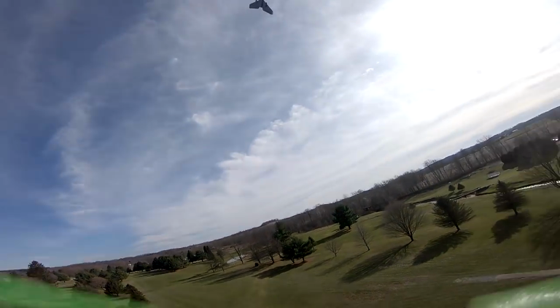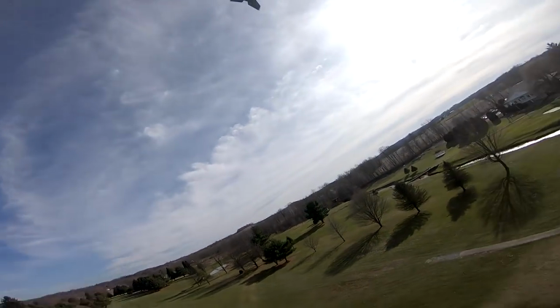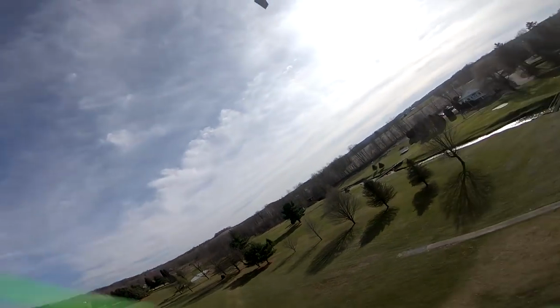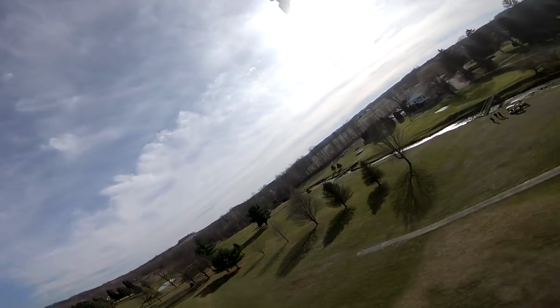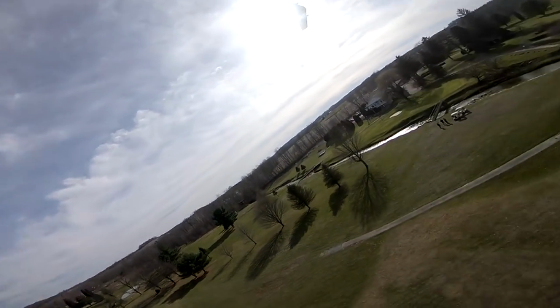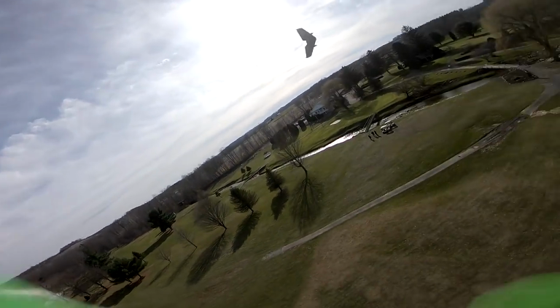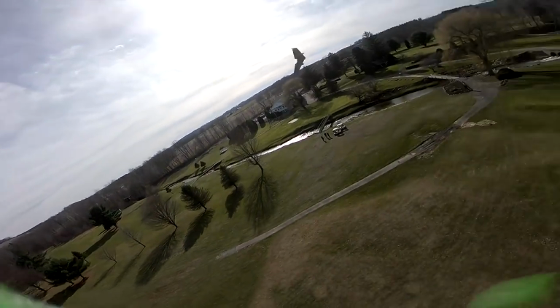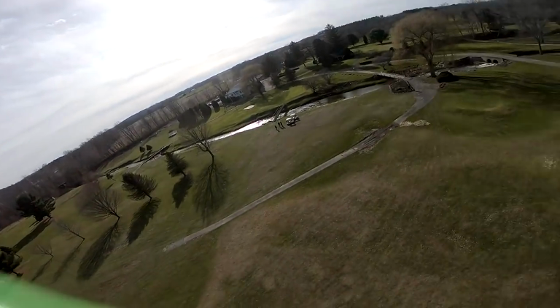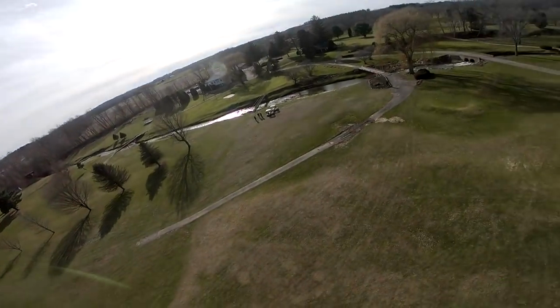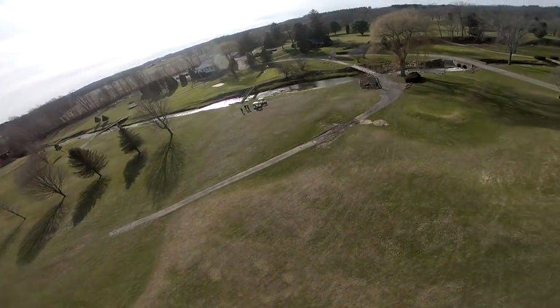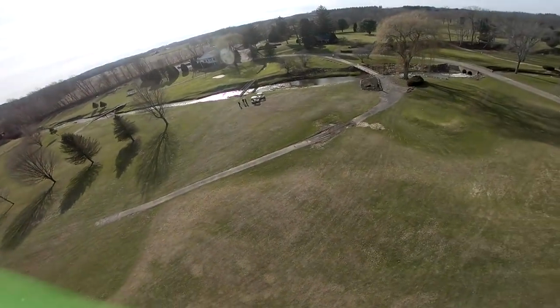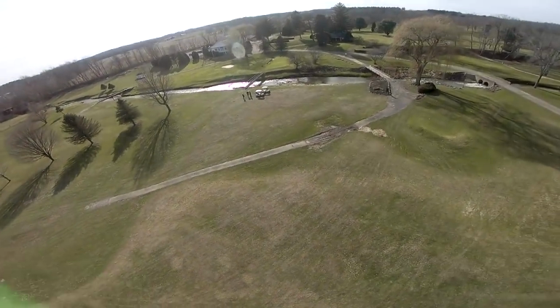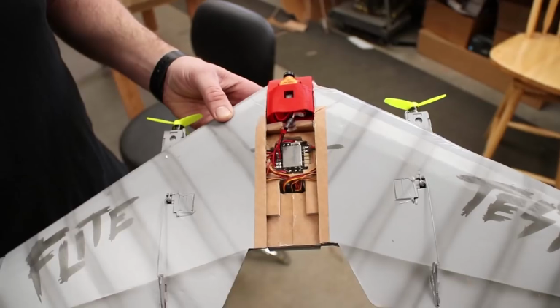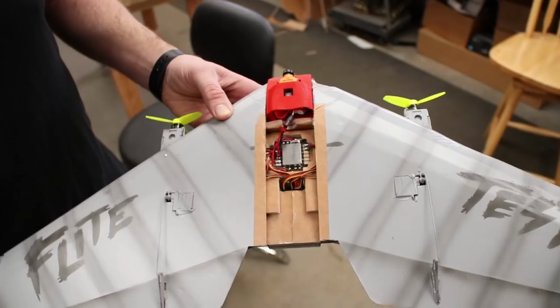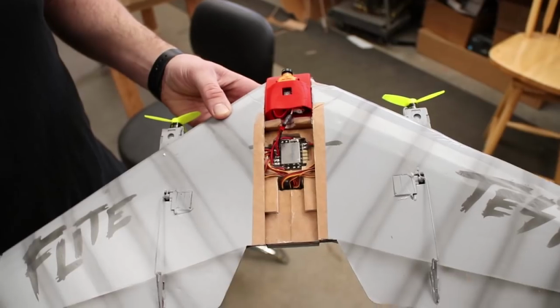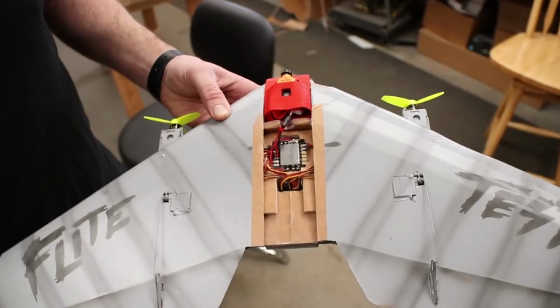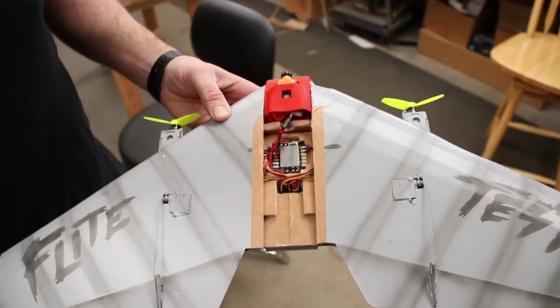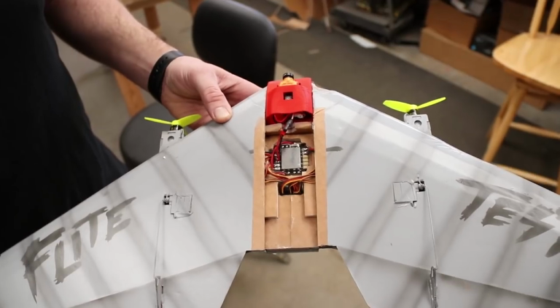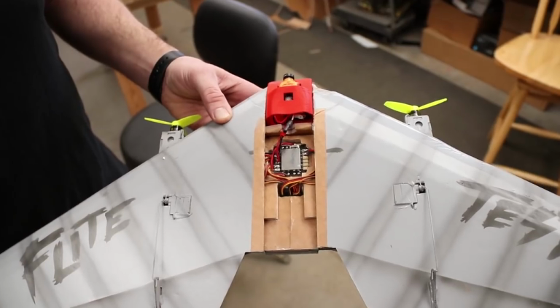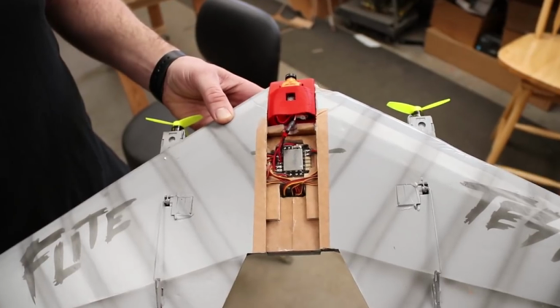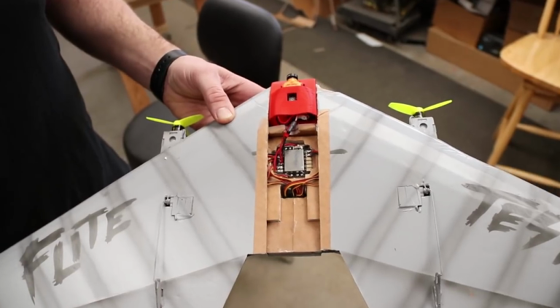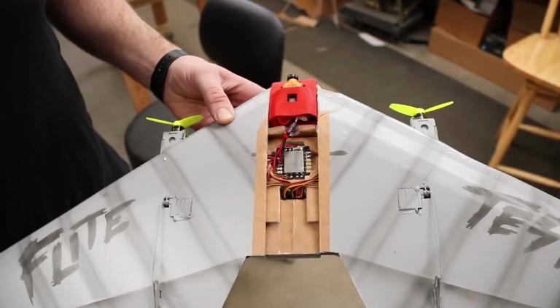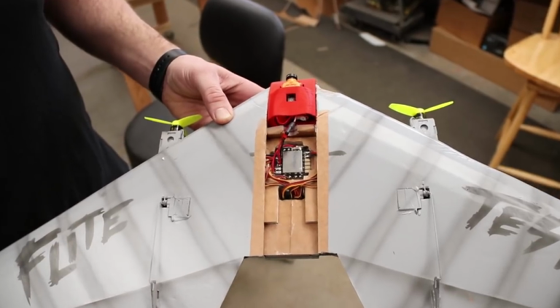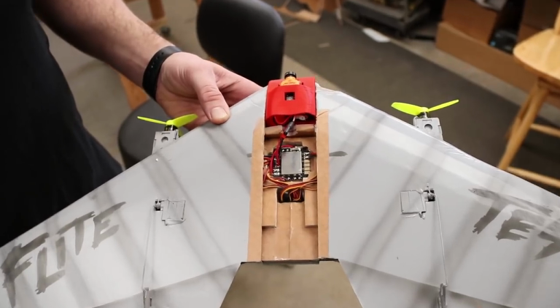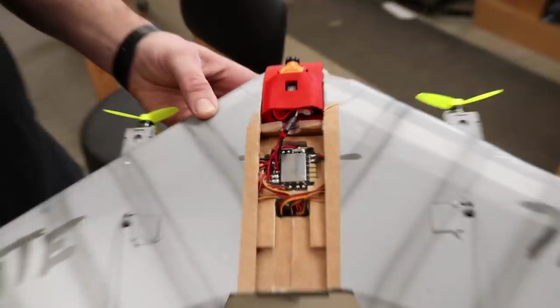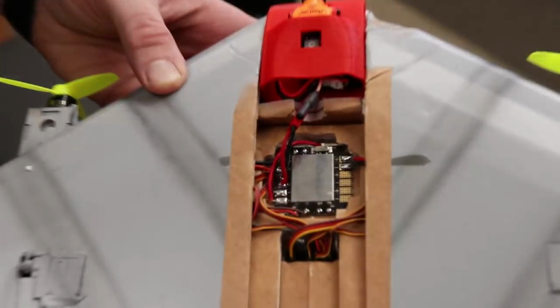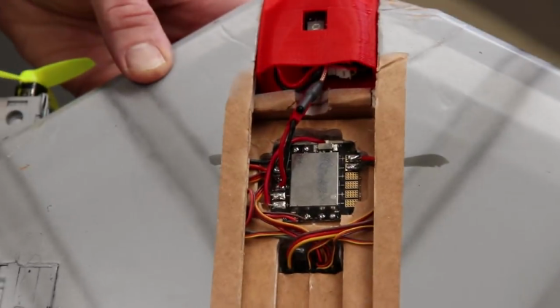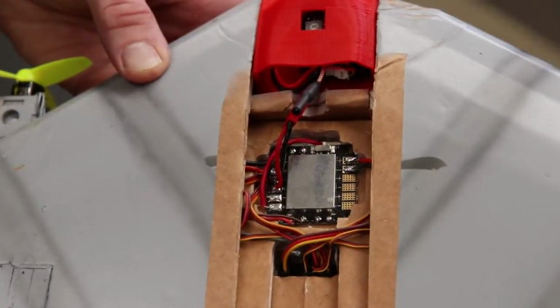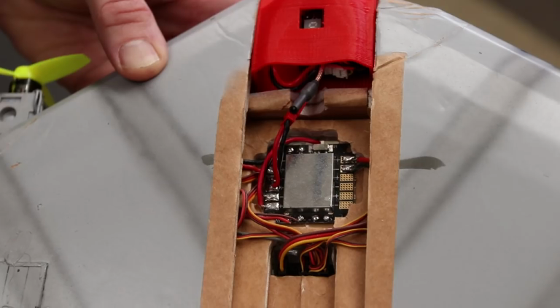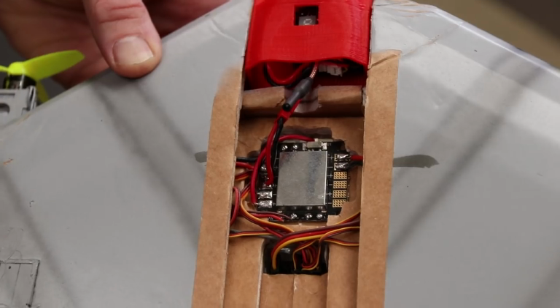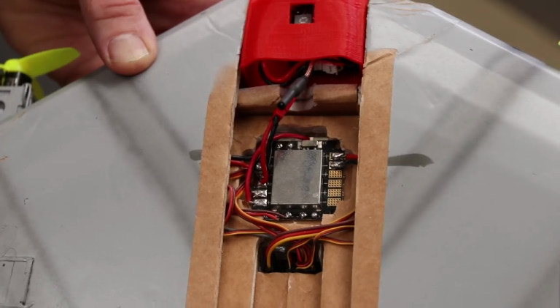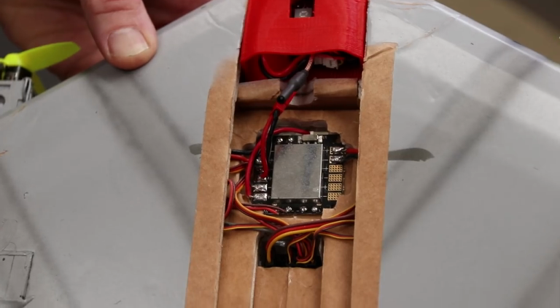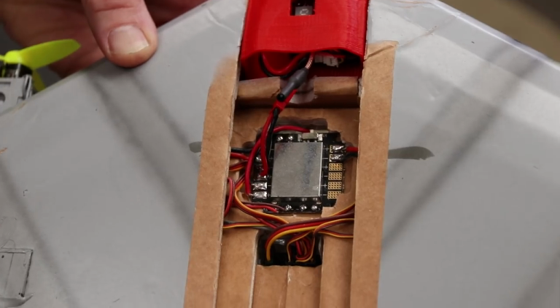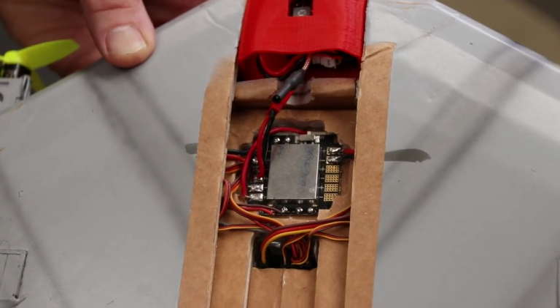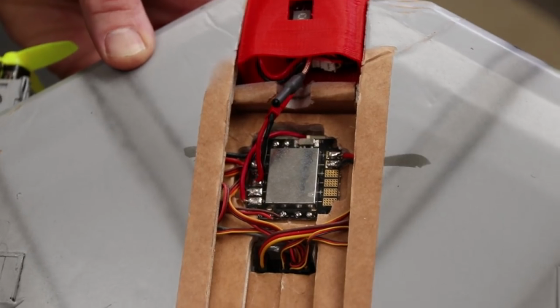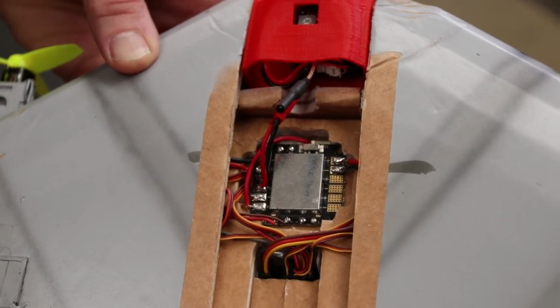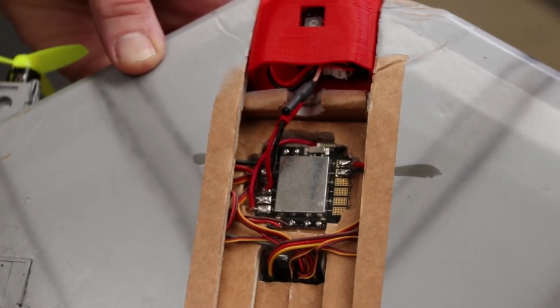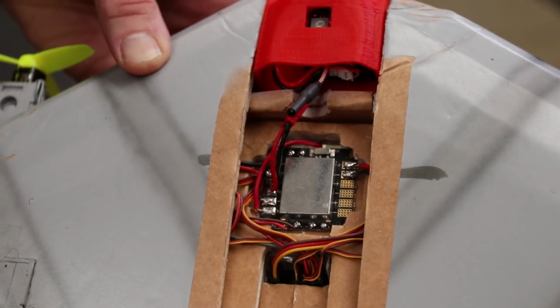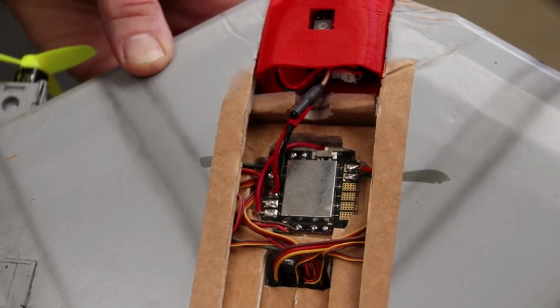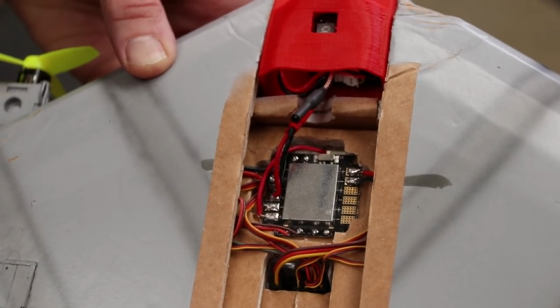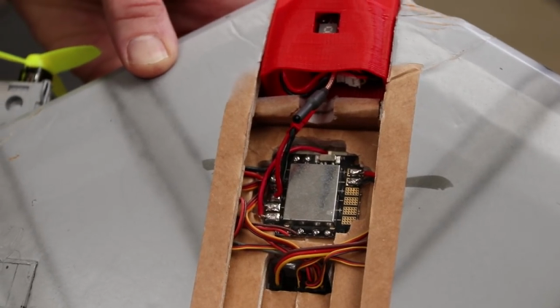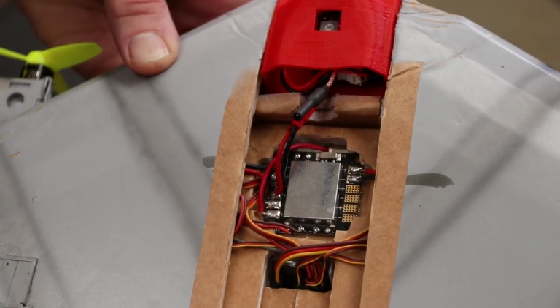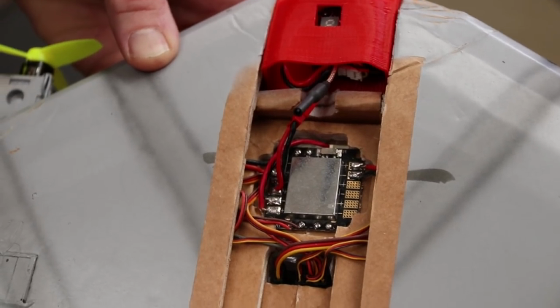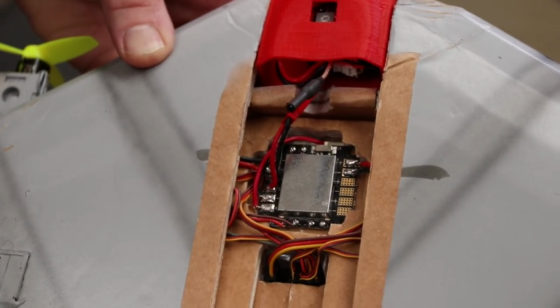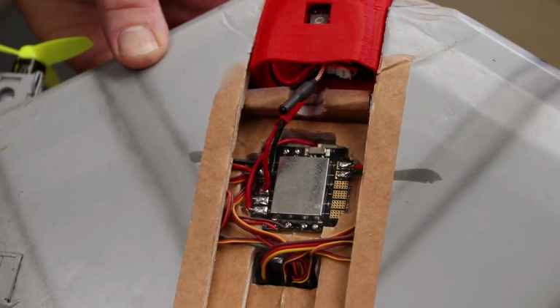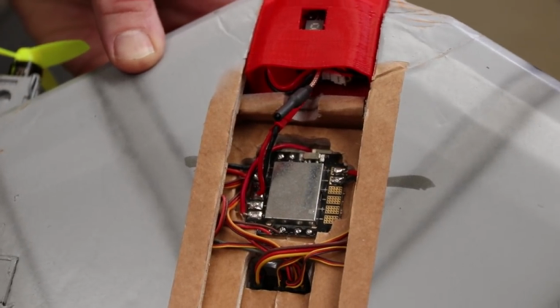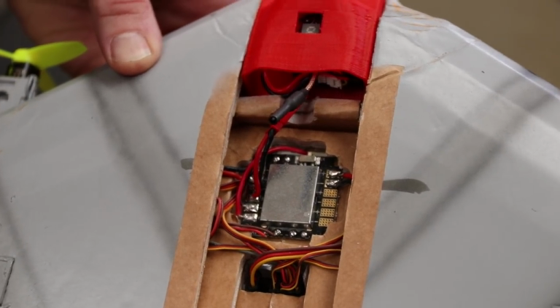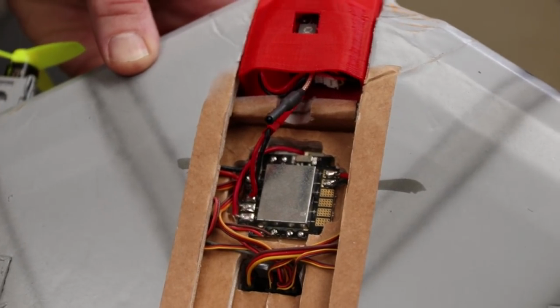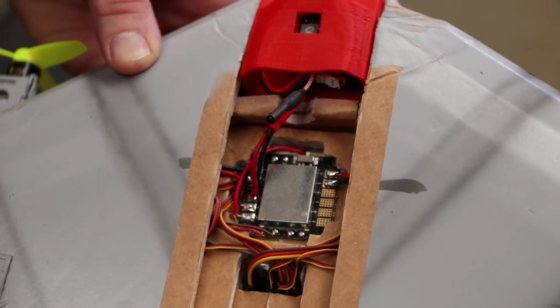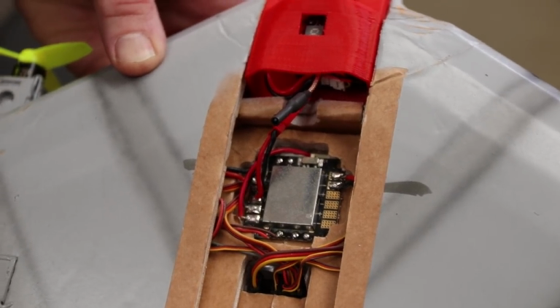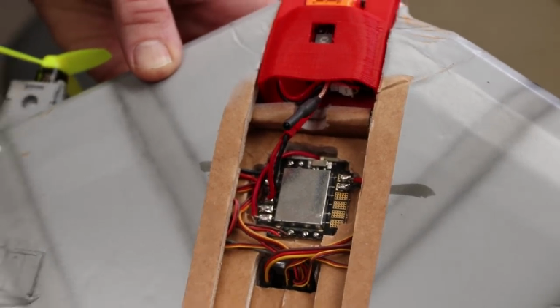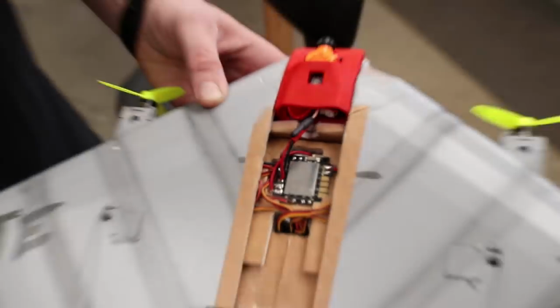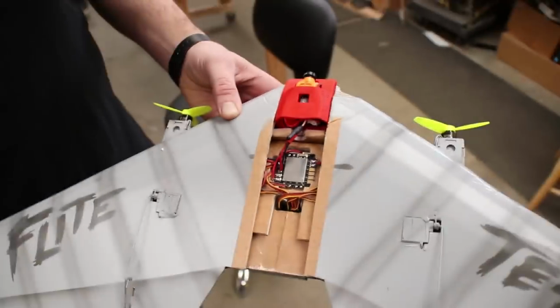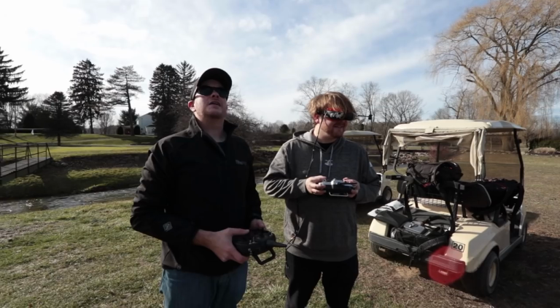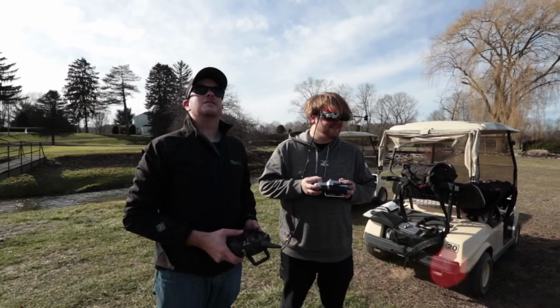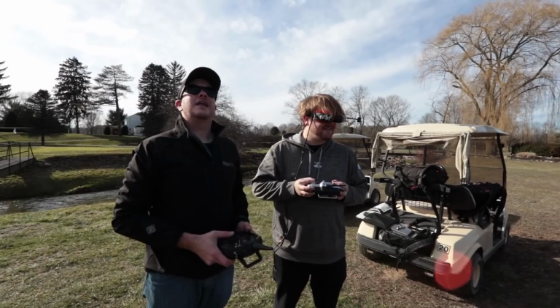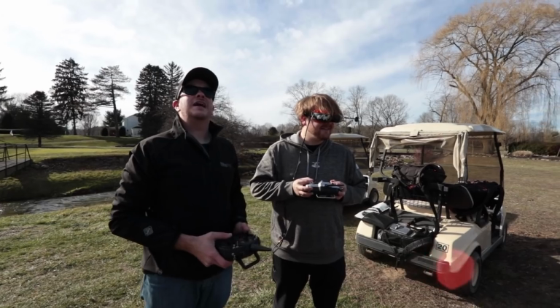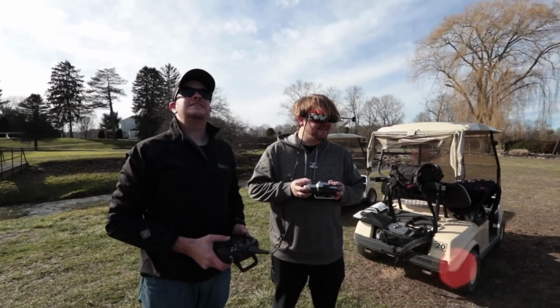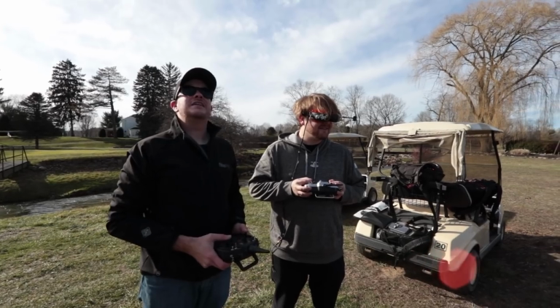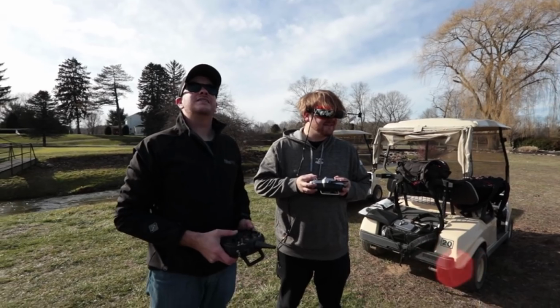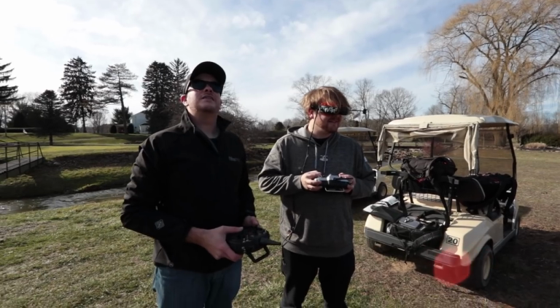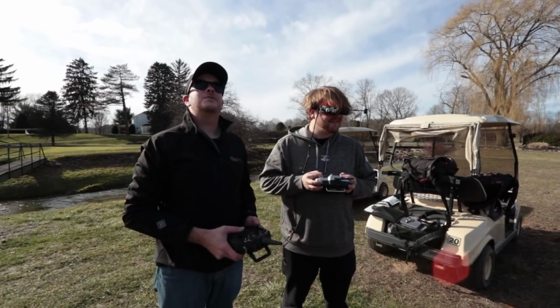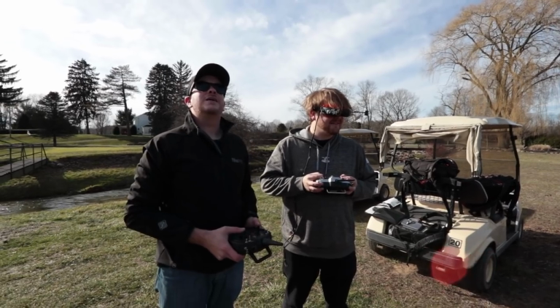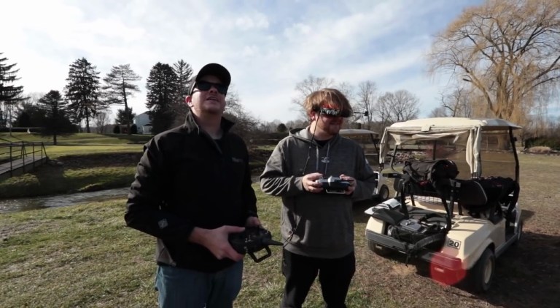One thing we did is we actually have a power distribution board in here, so you can tap out and get your FPV gear, your lights, anything you want.